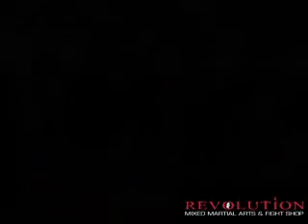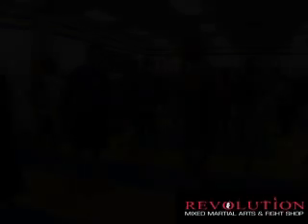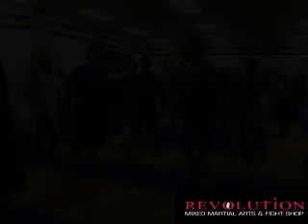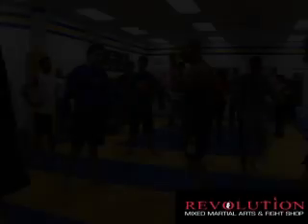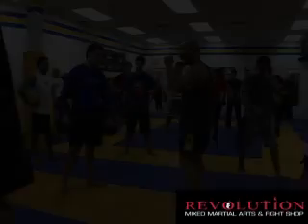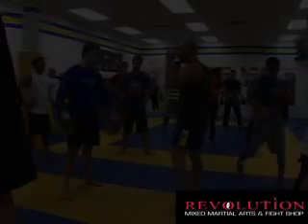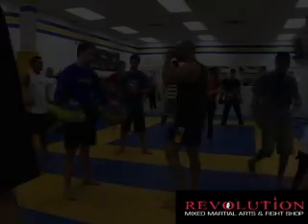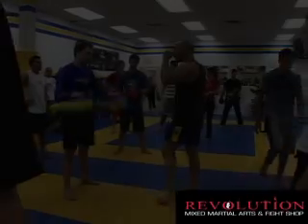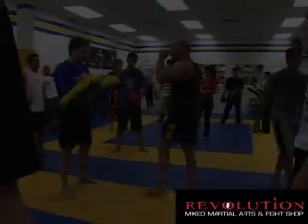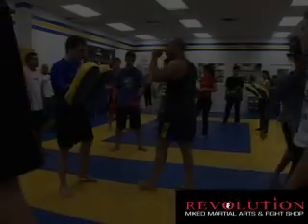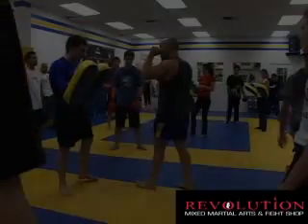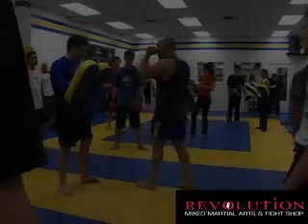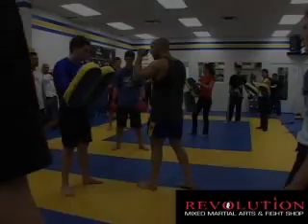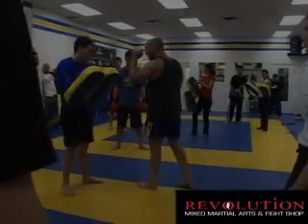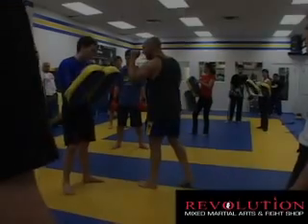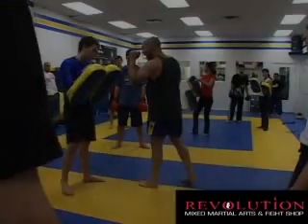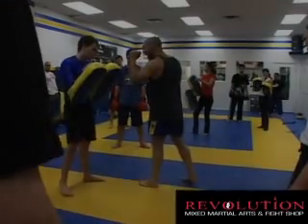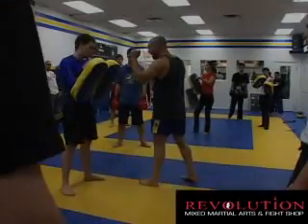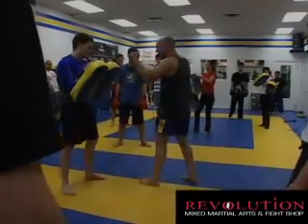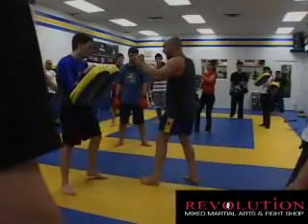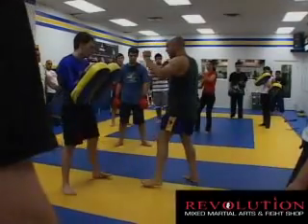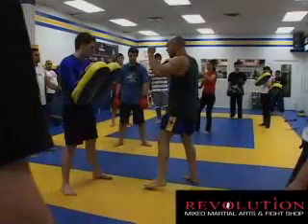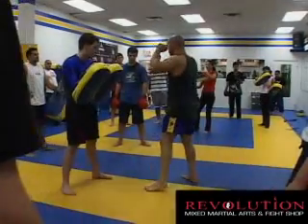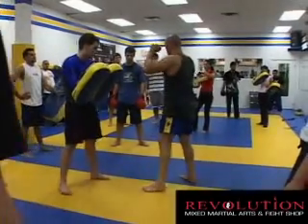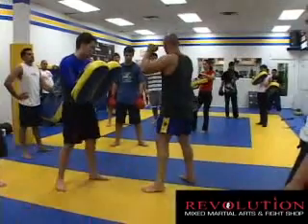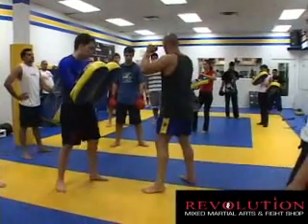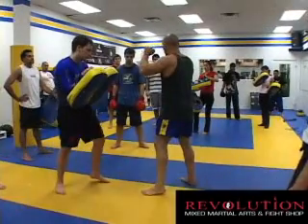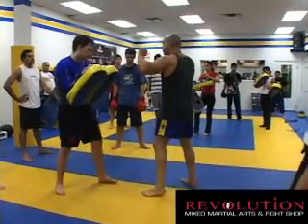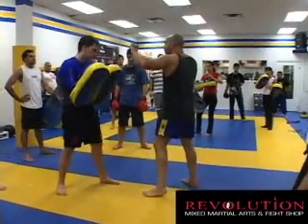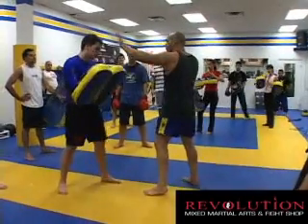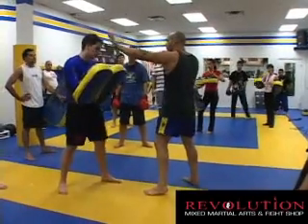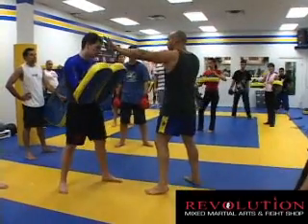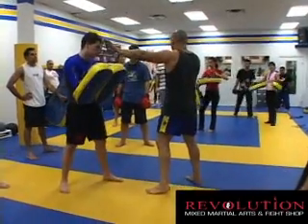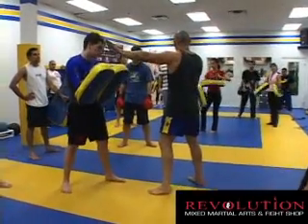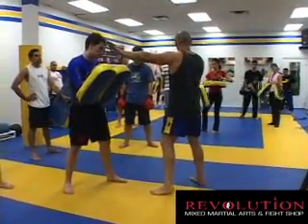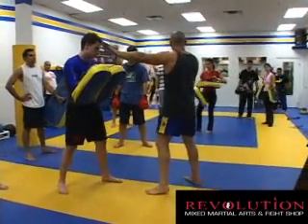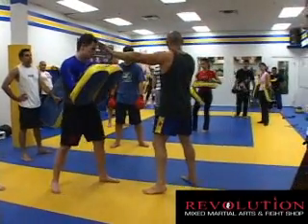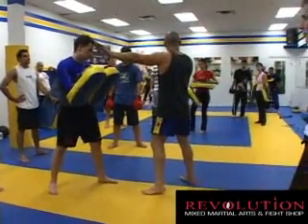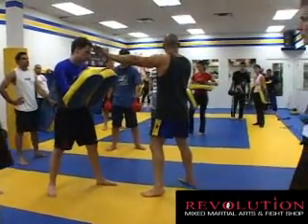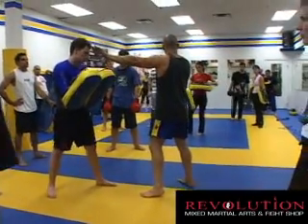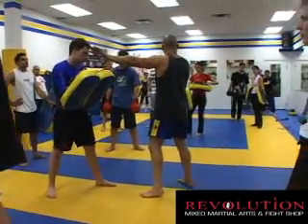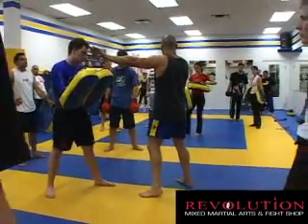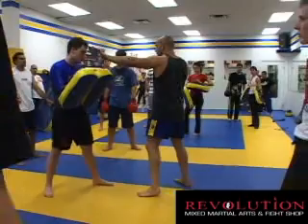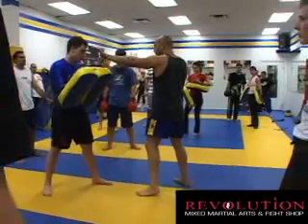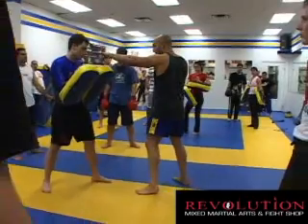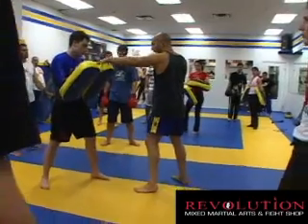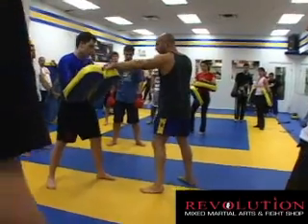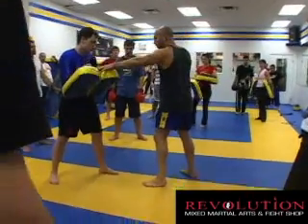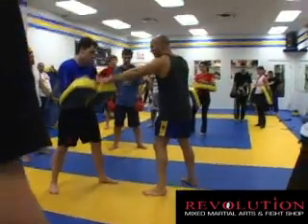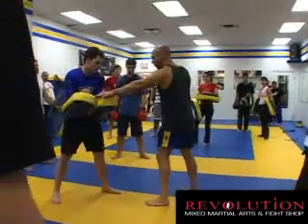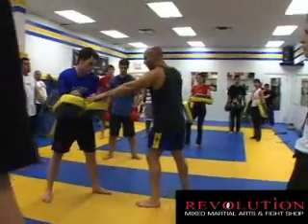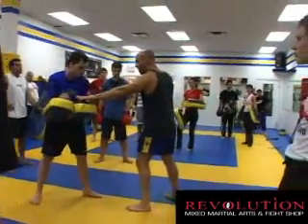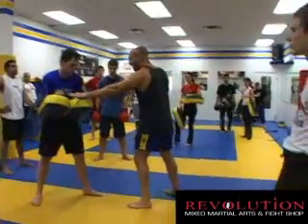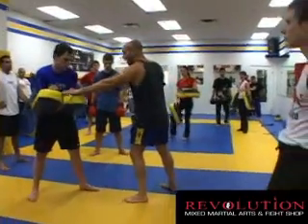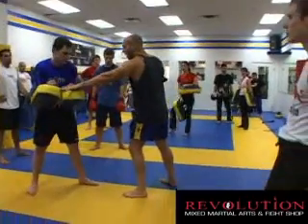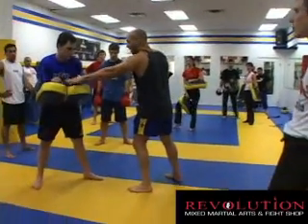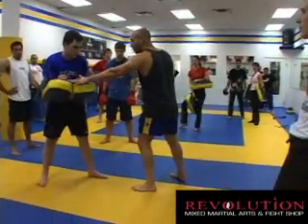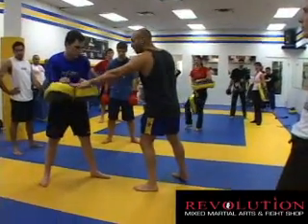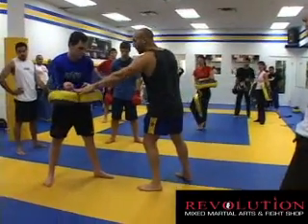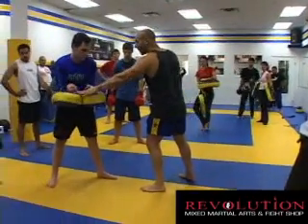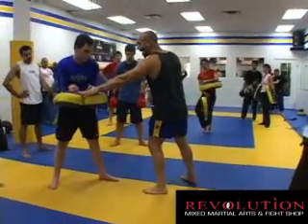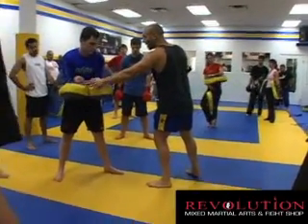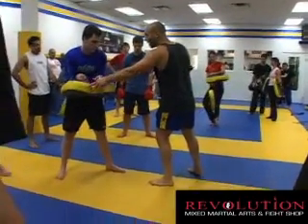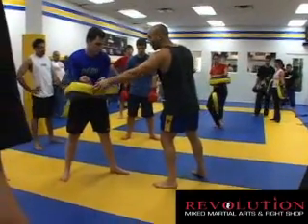So do not drop your front hand. Either you keep it up or you extend it out. So for this kick, keep it flat here.